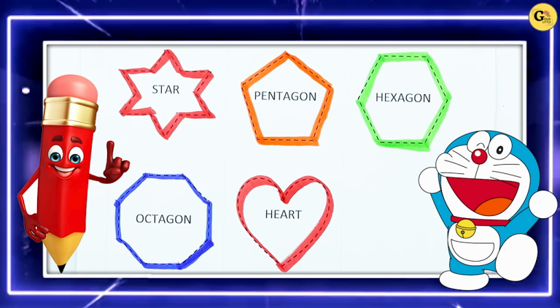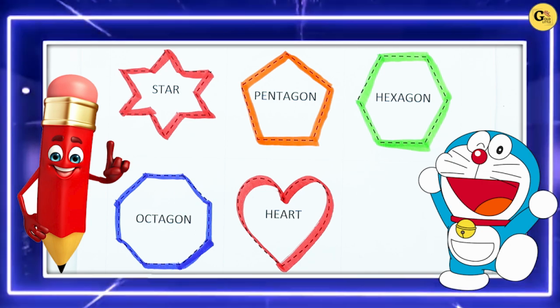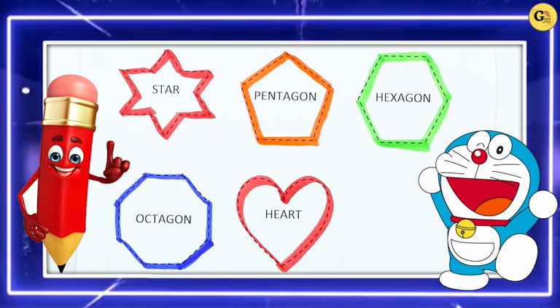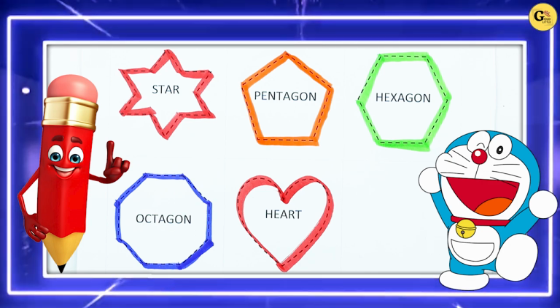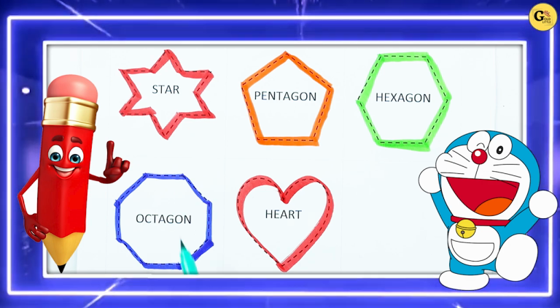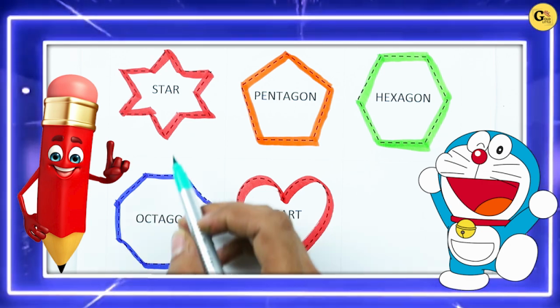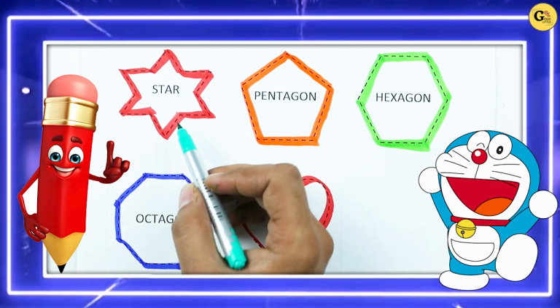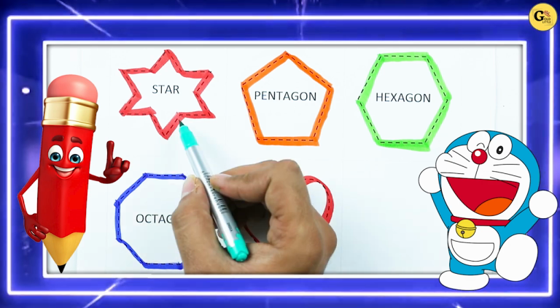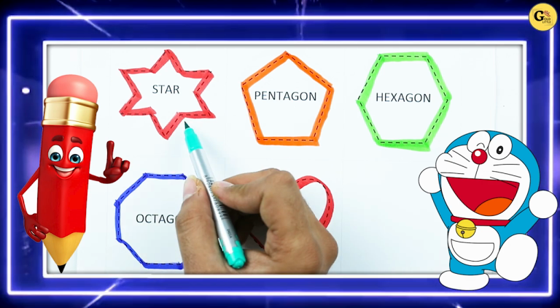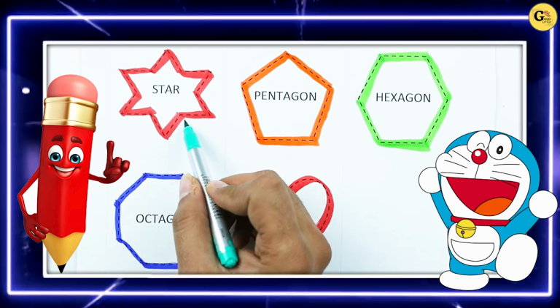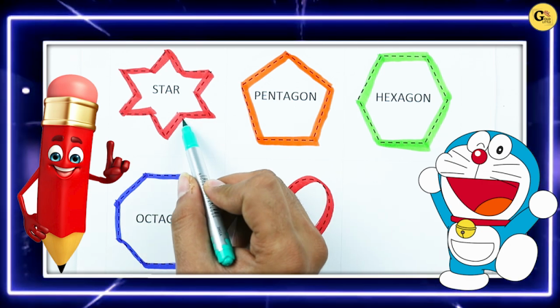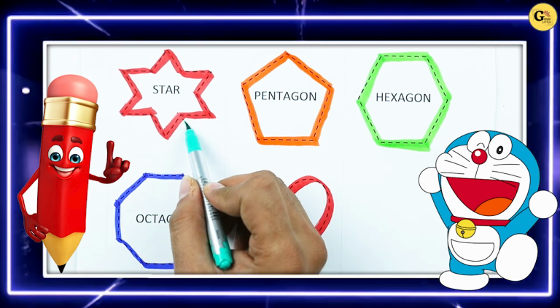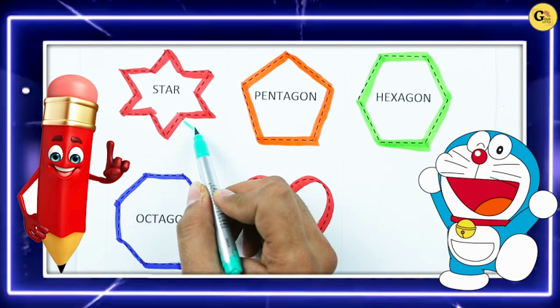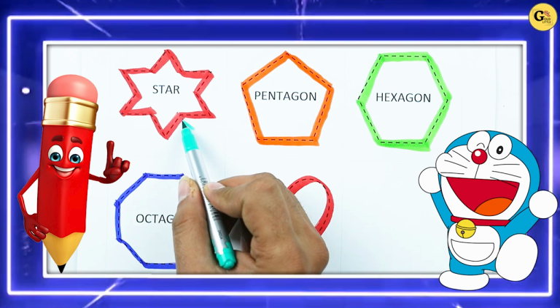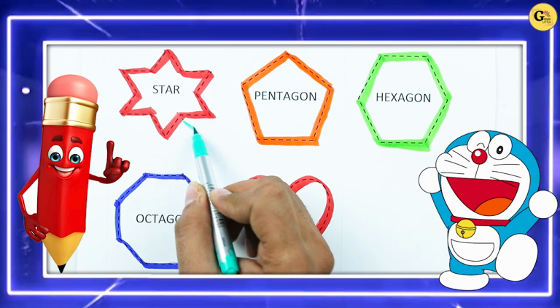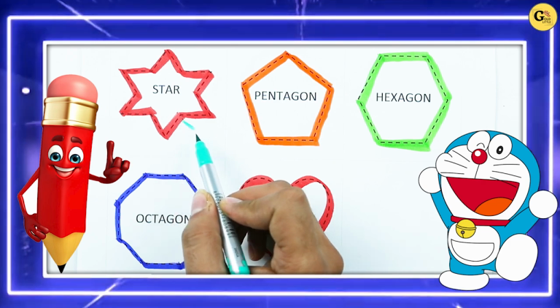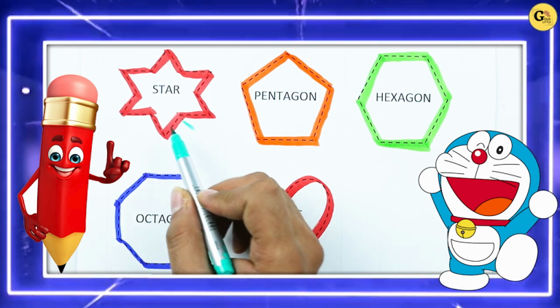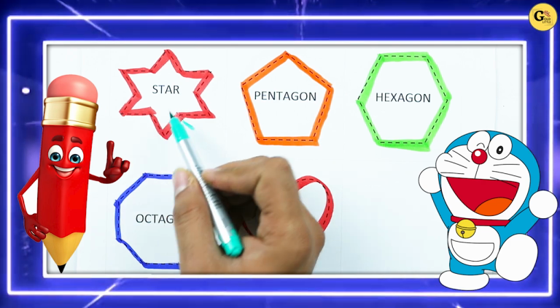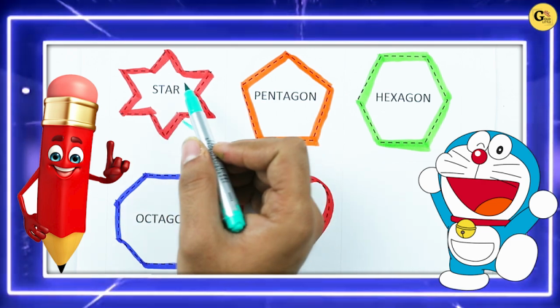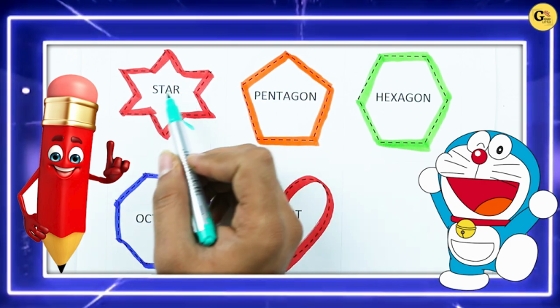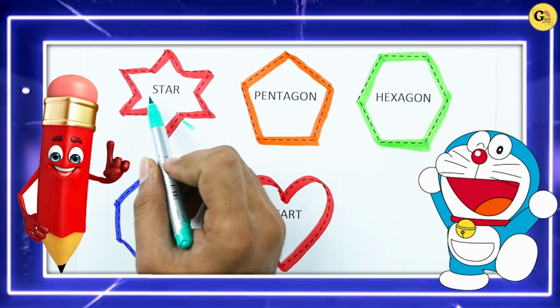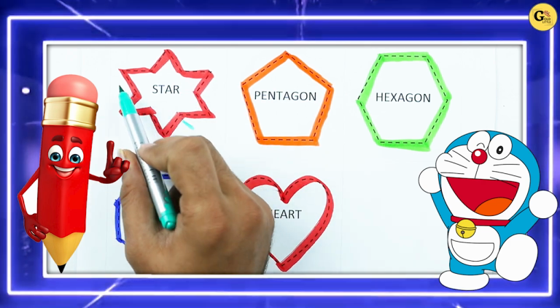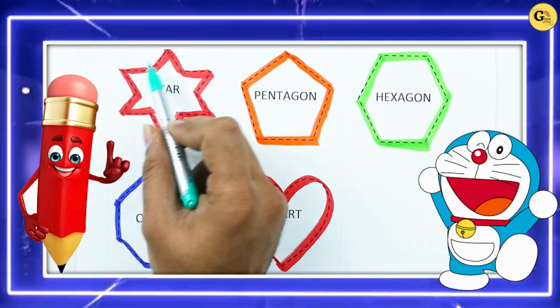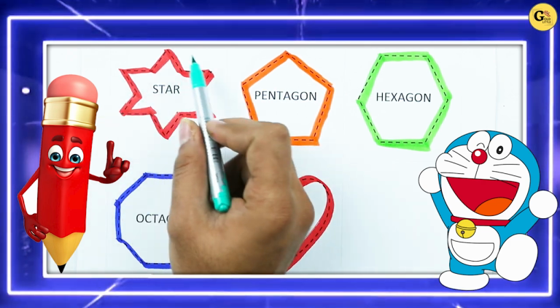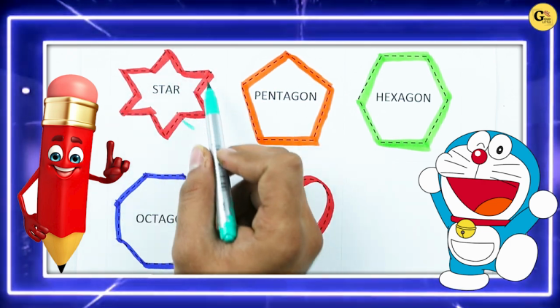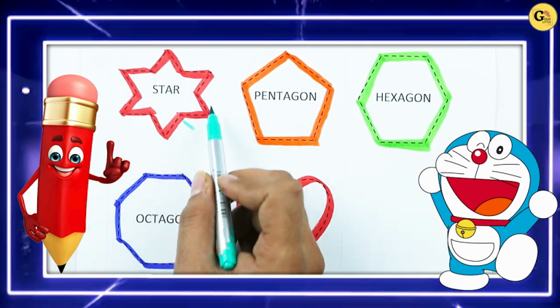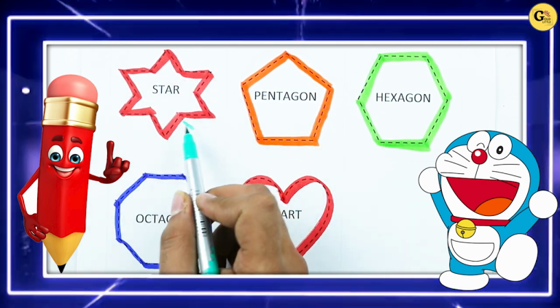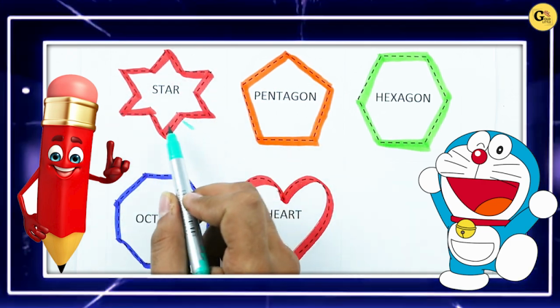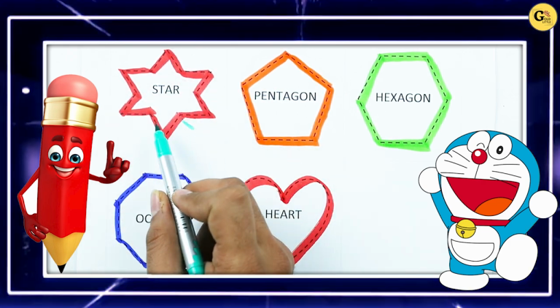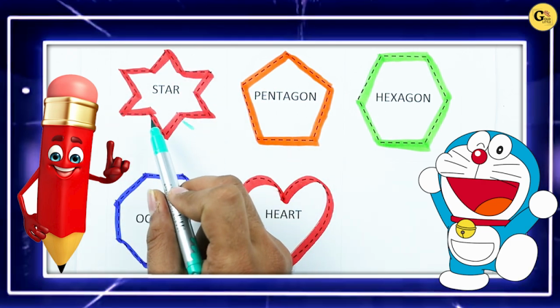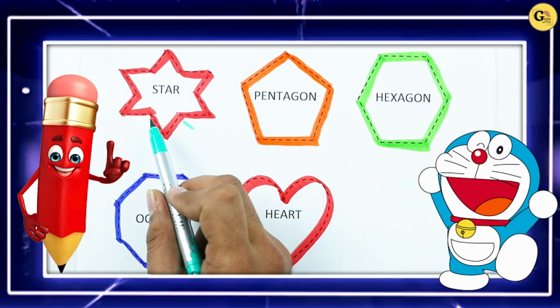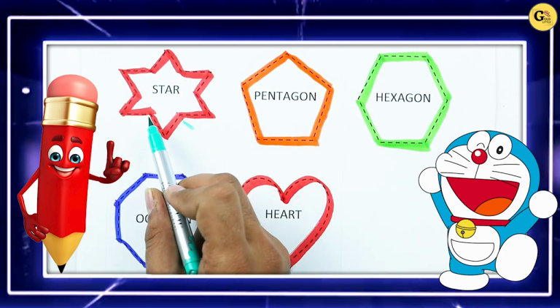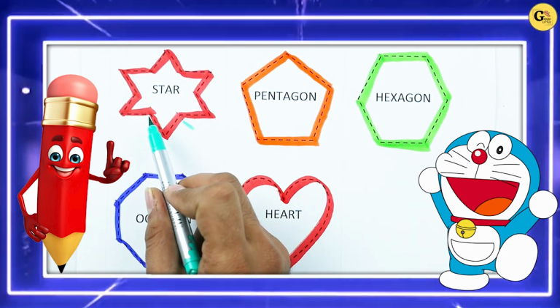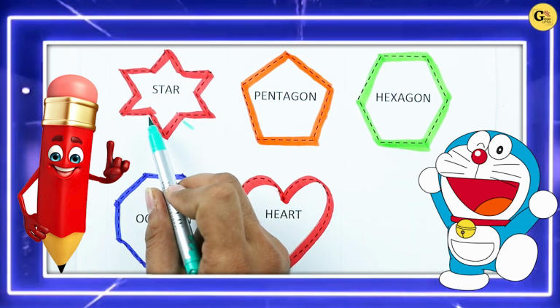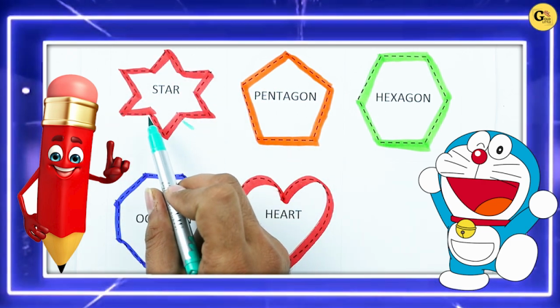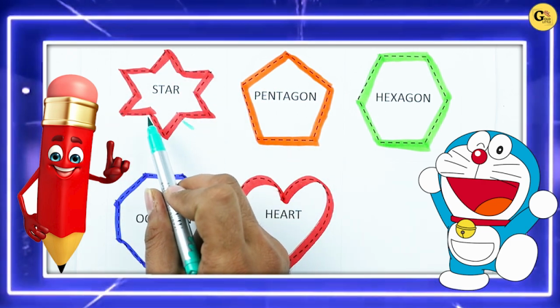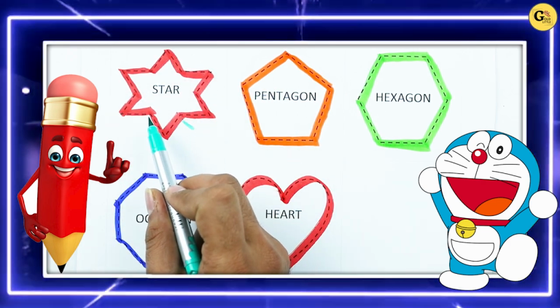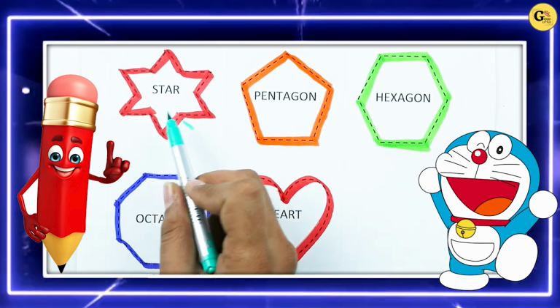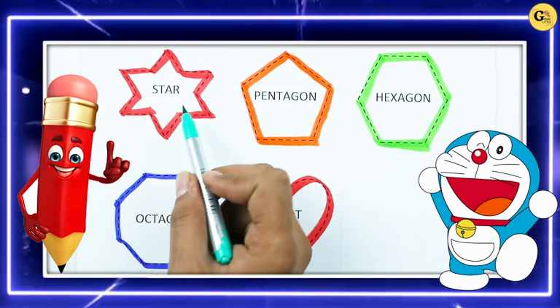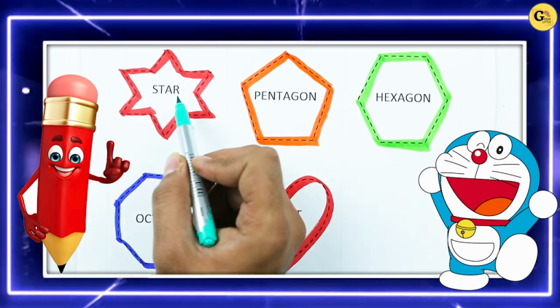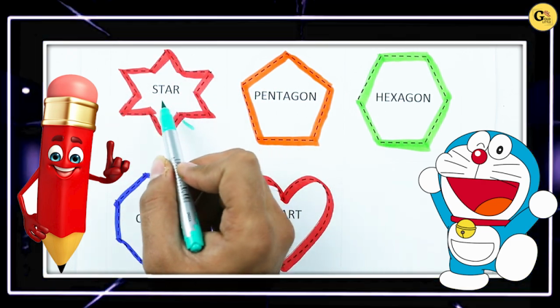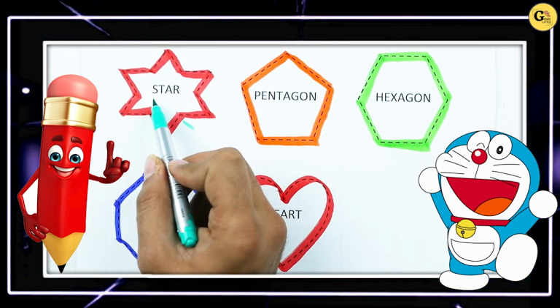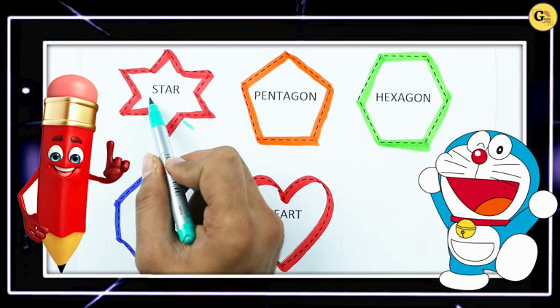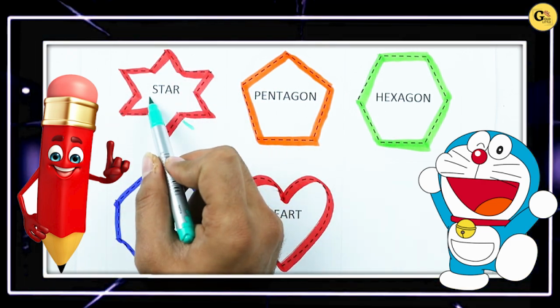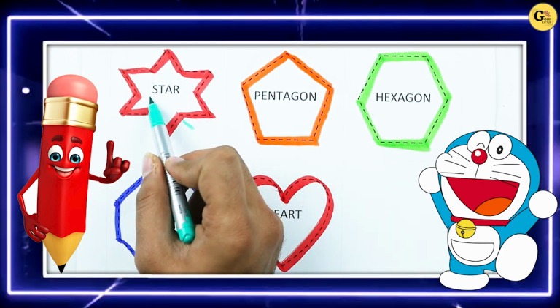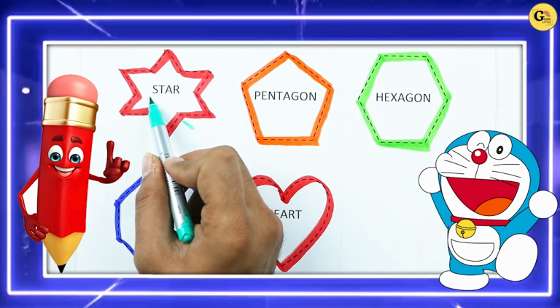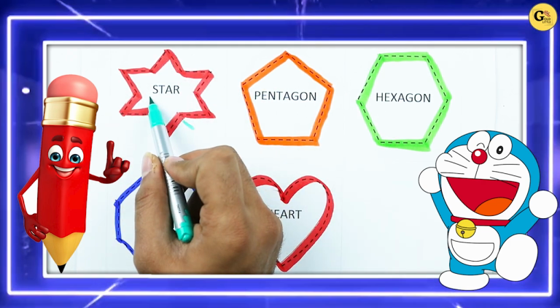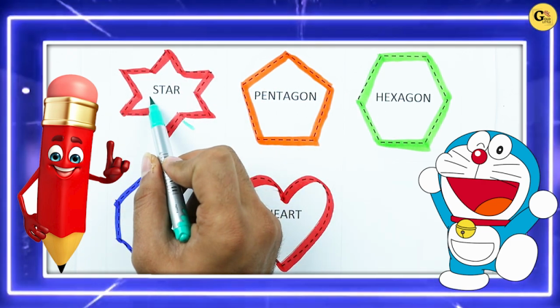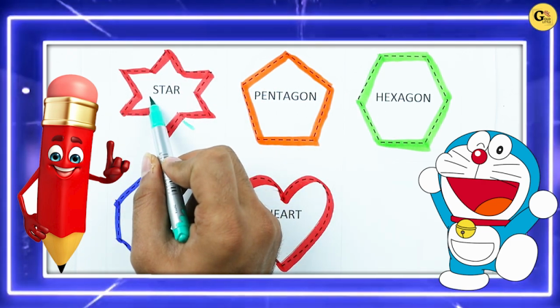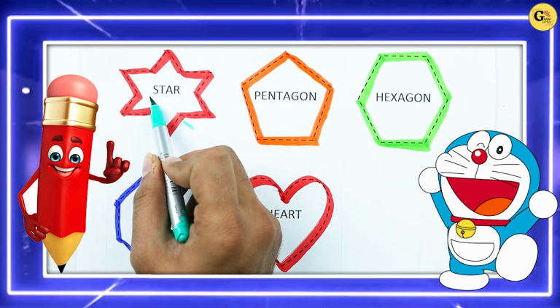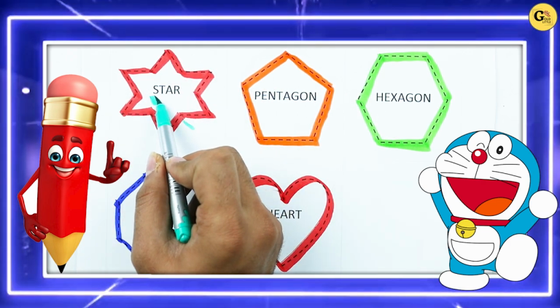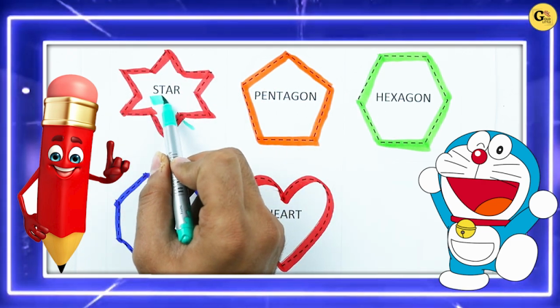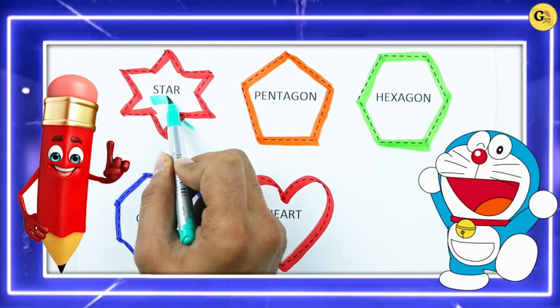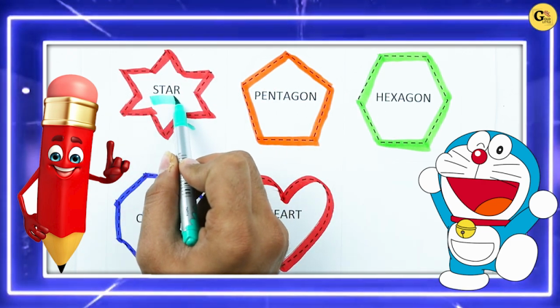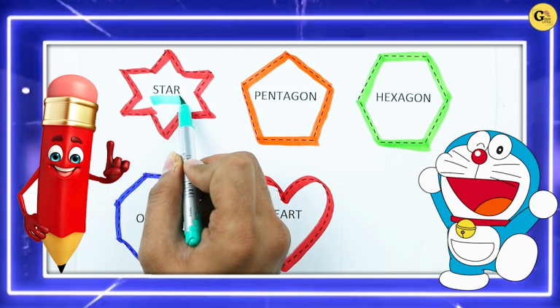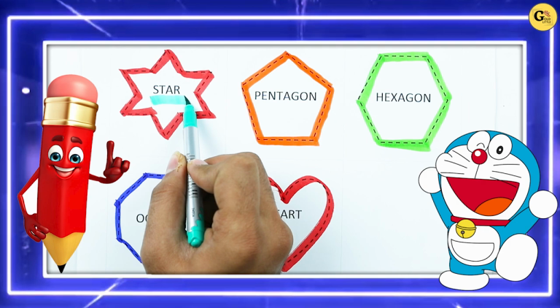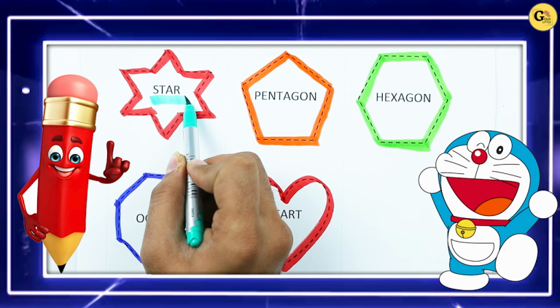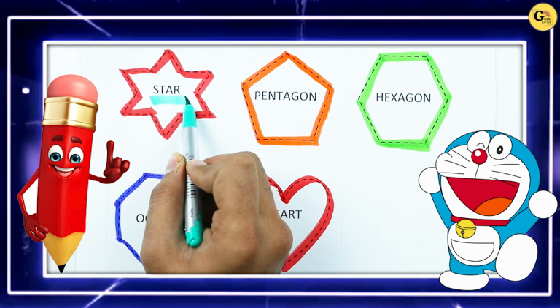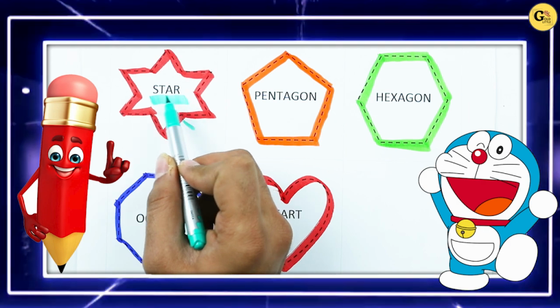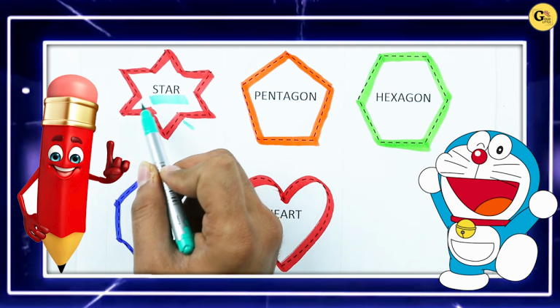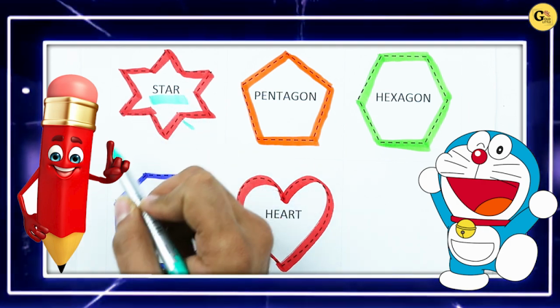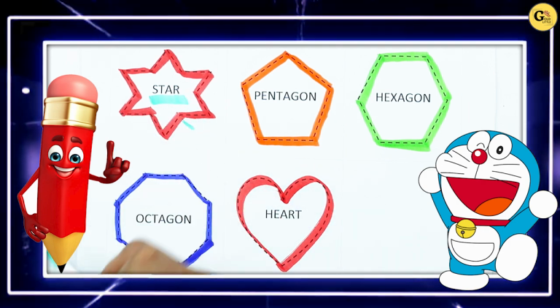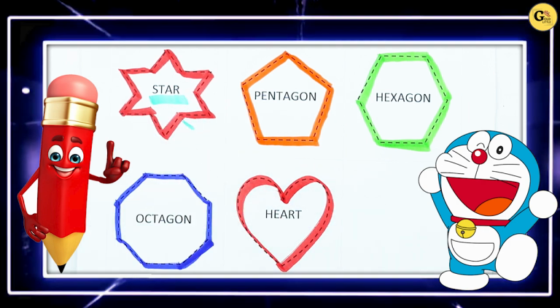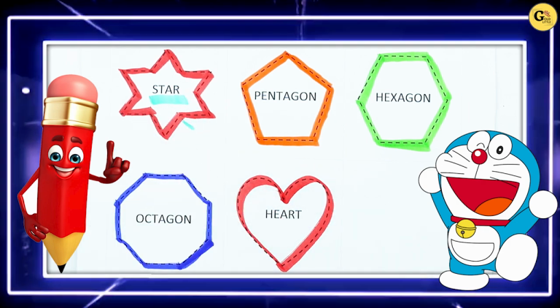It's red color. Which shape is this? Tell me — star, S-T-A-R, star.